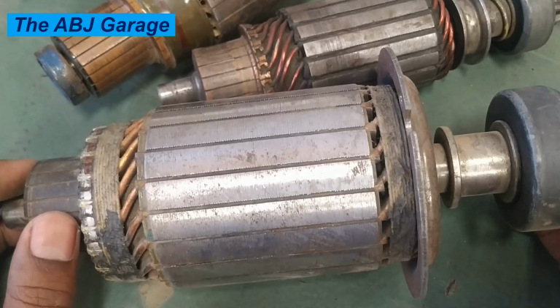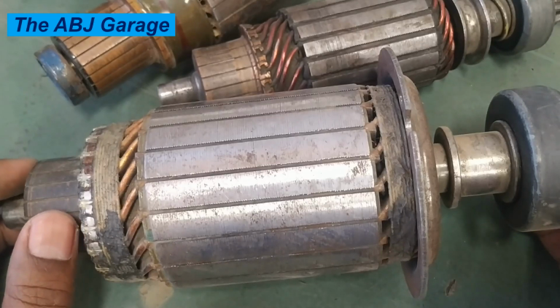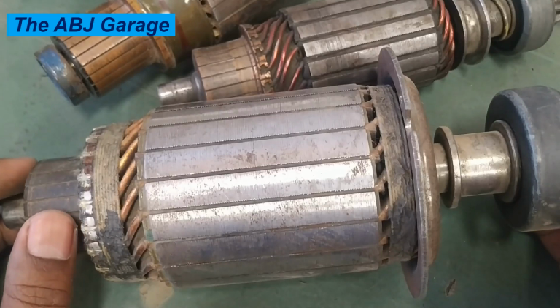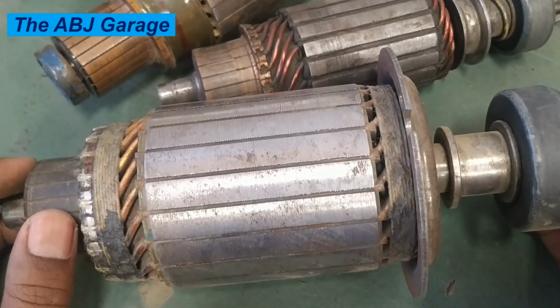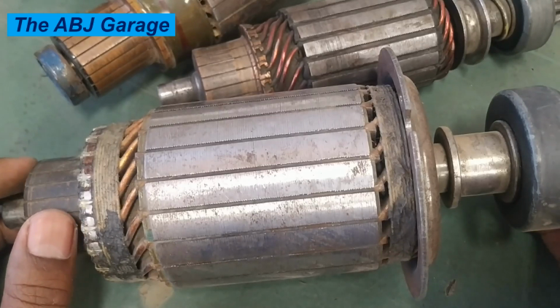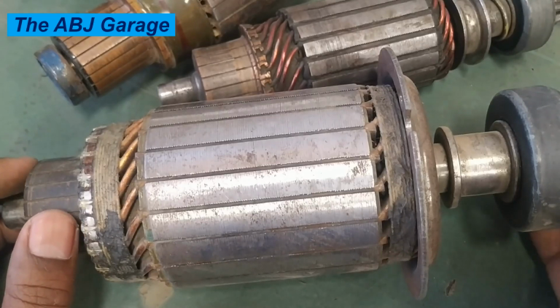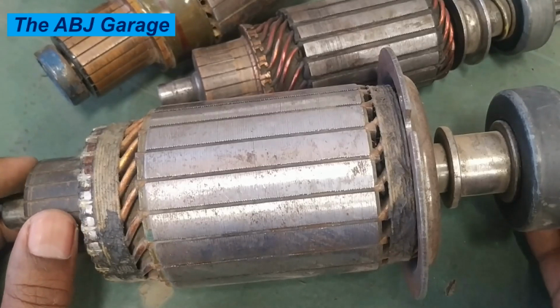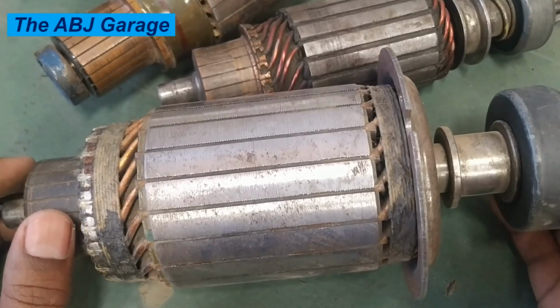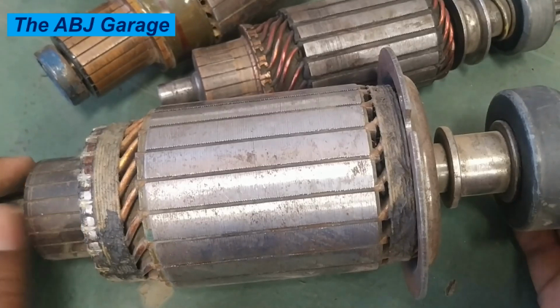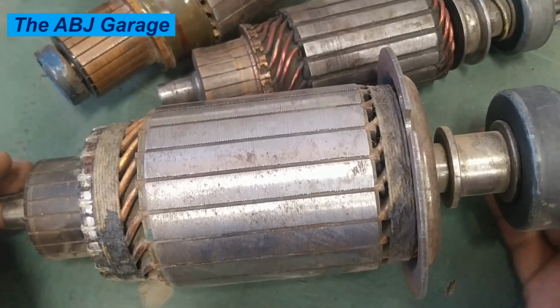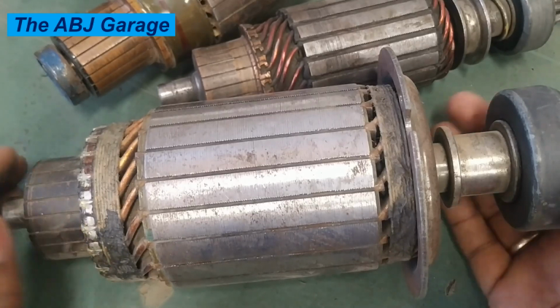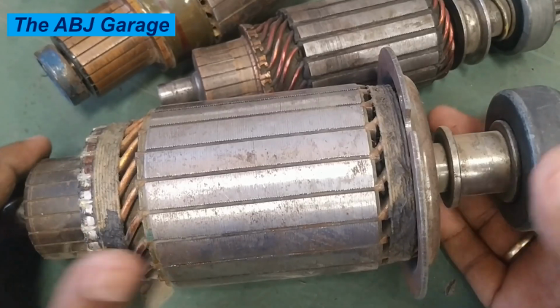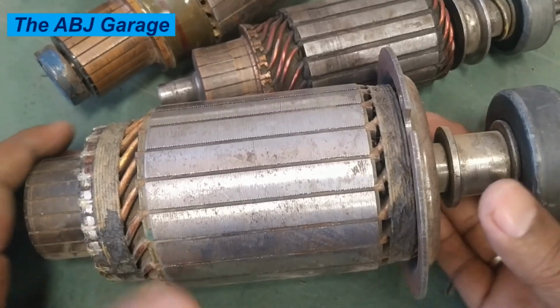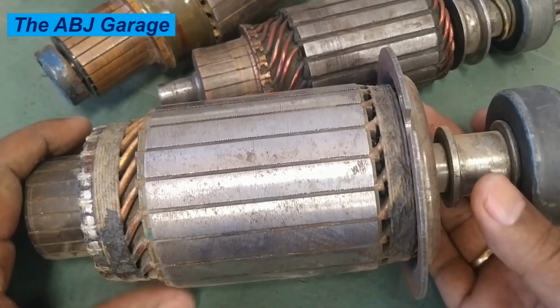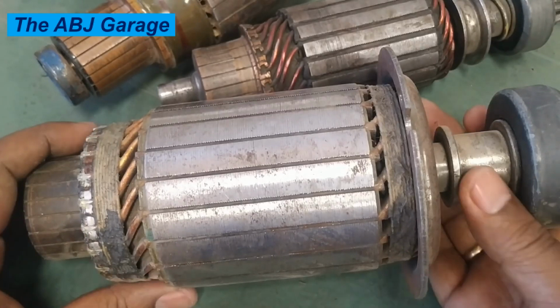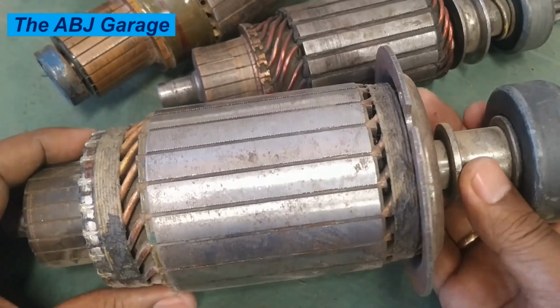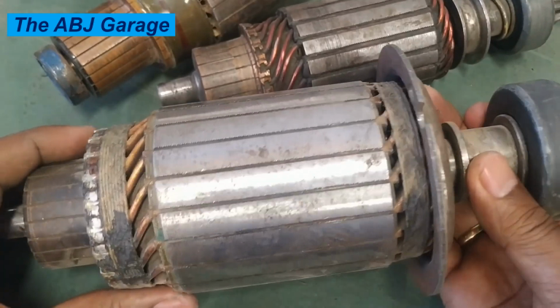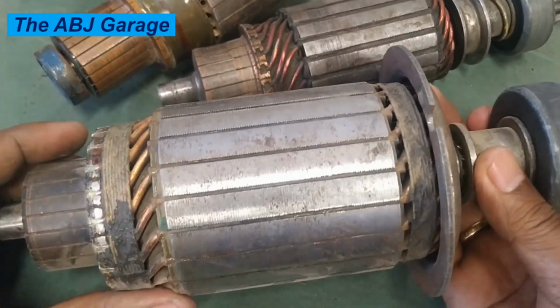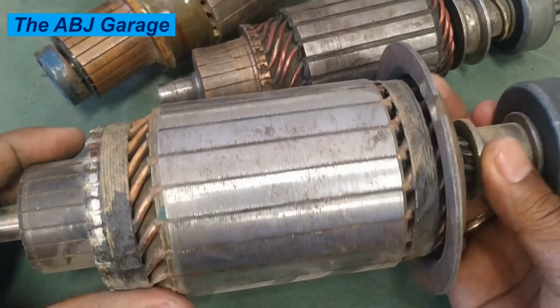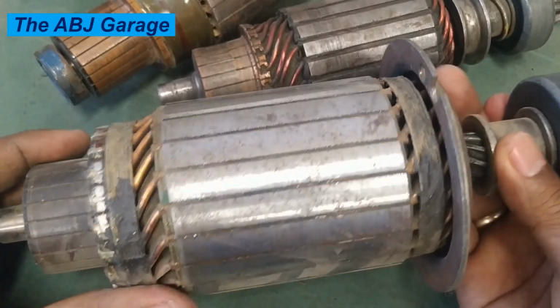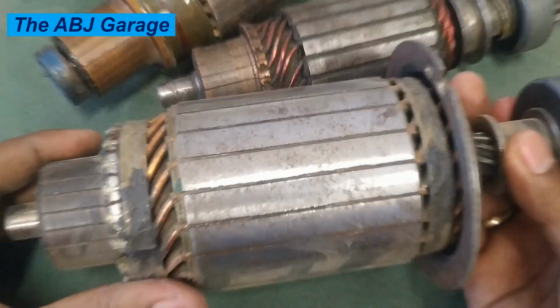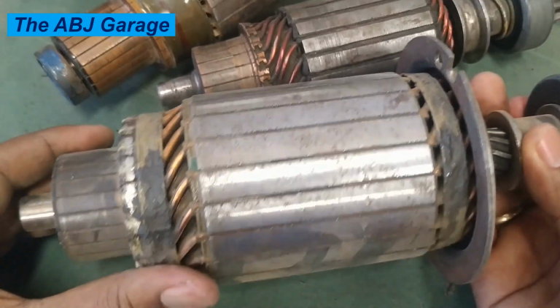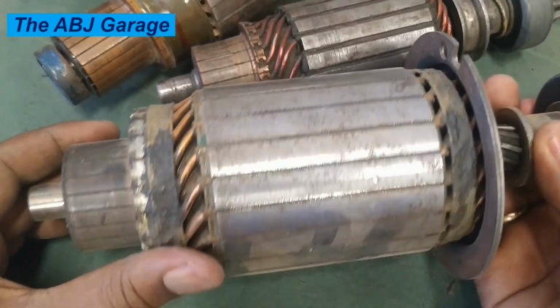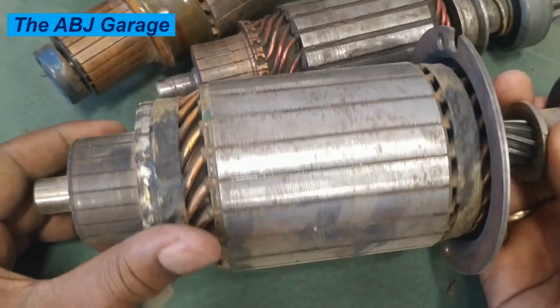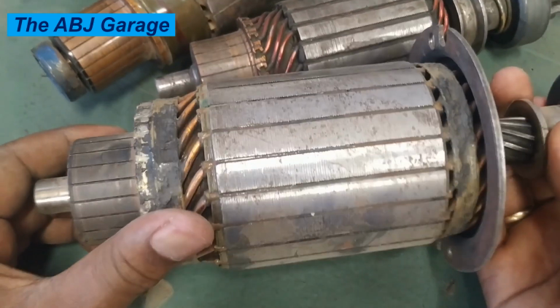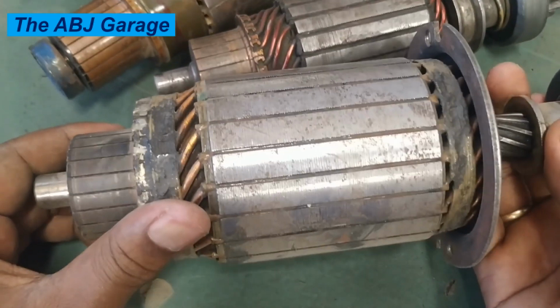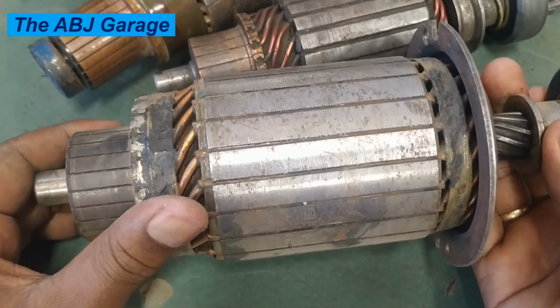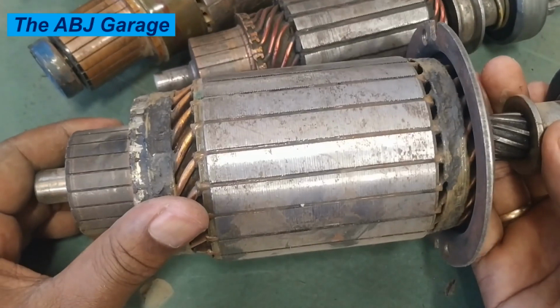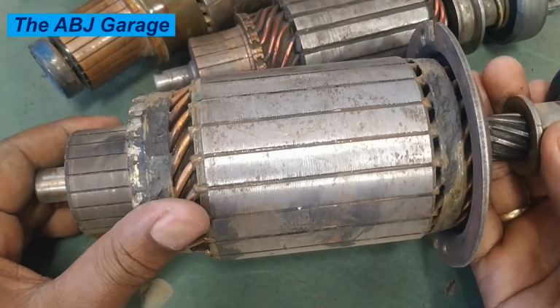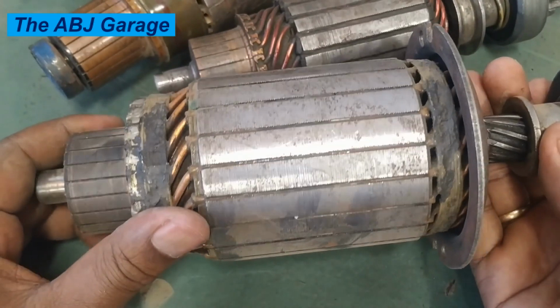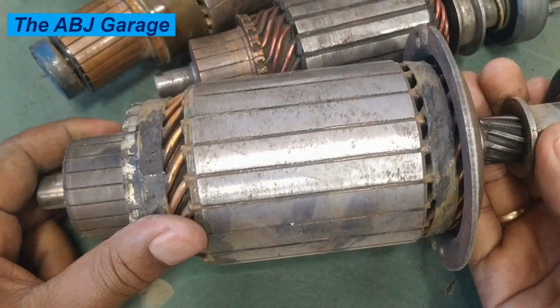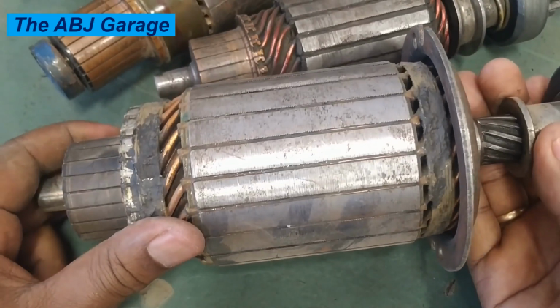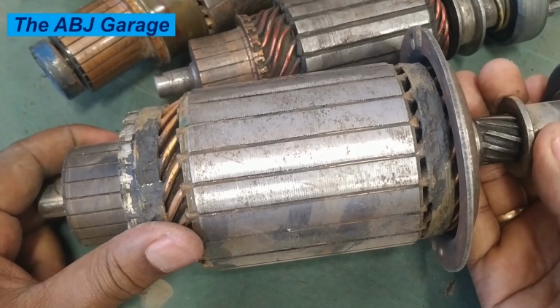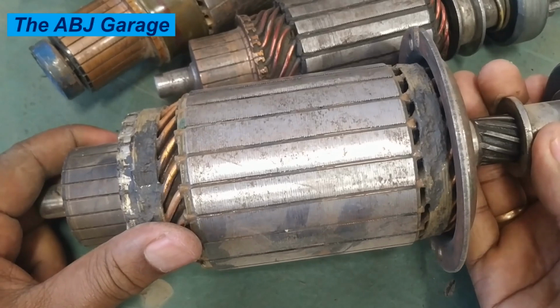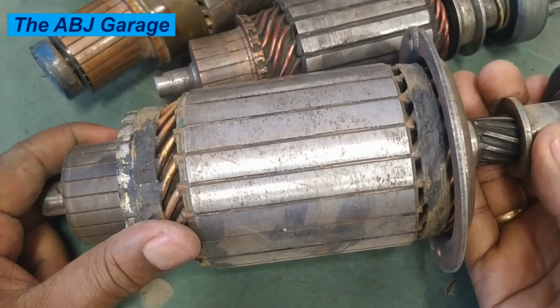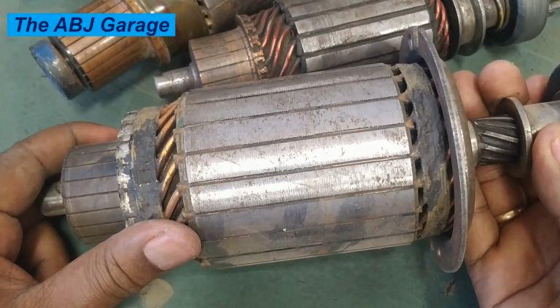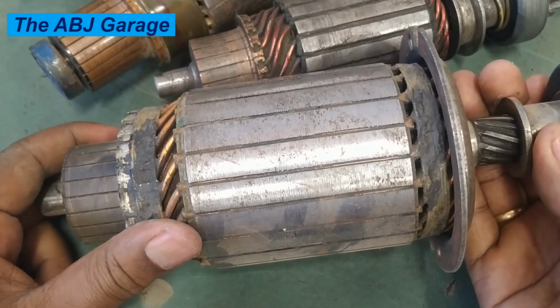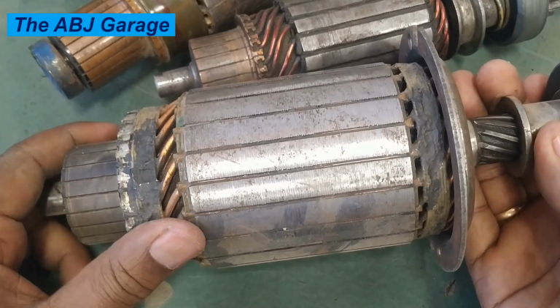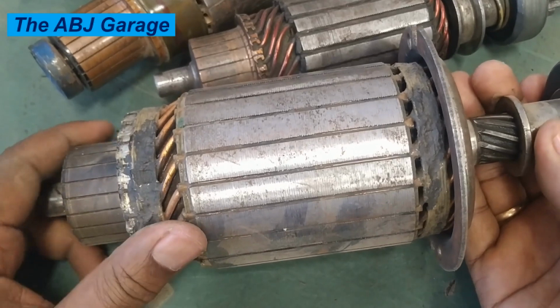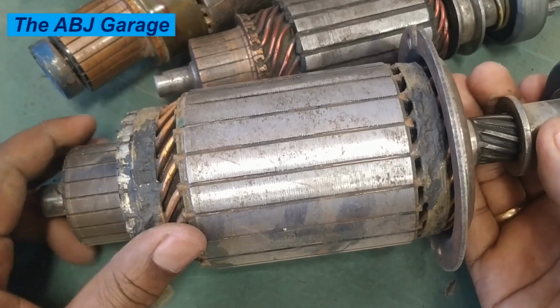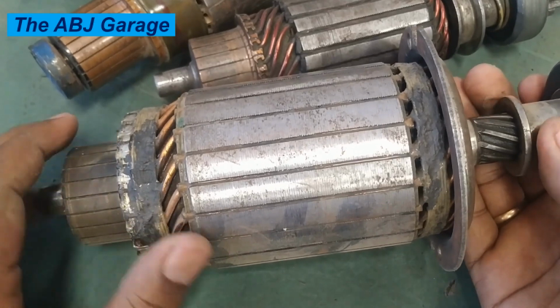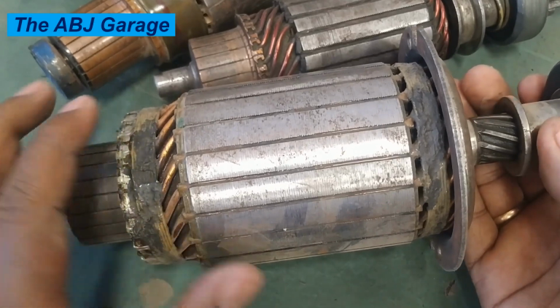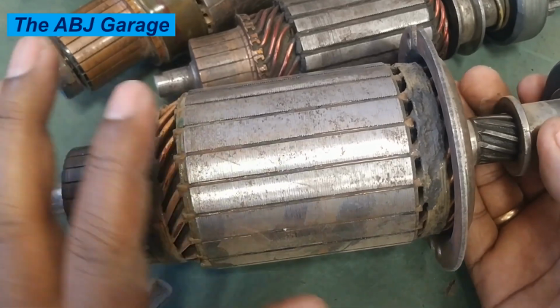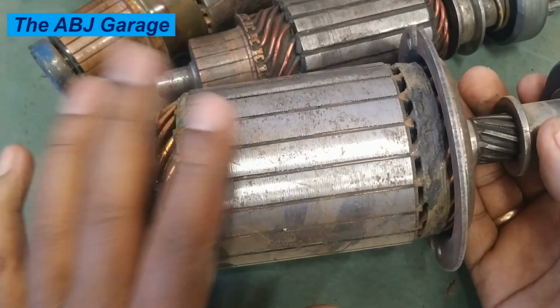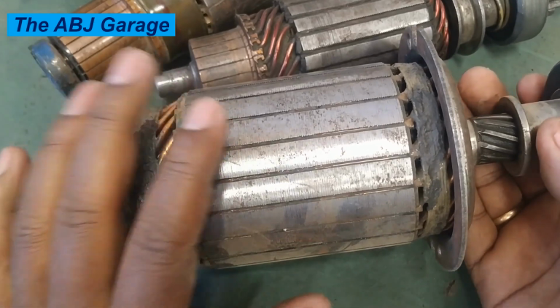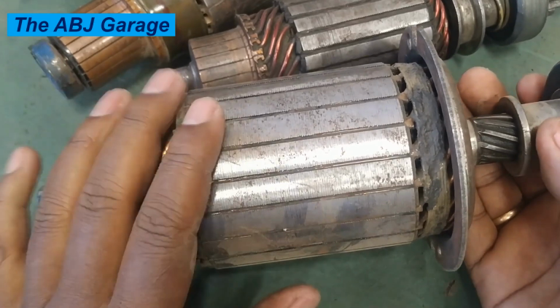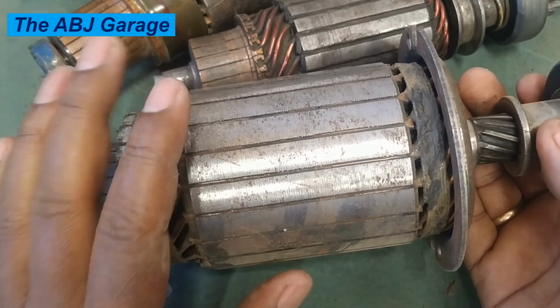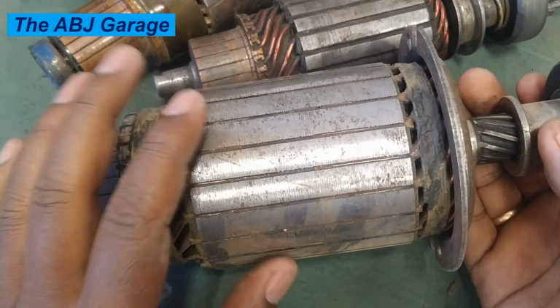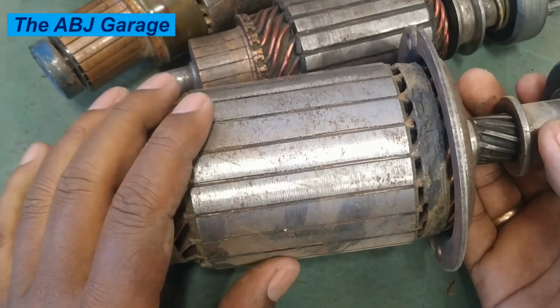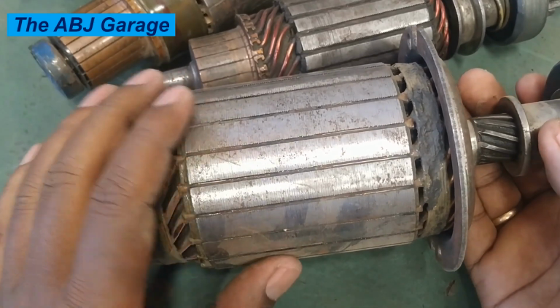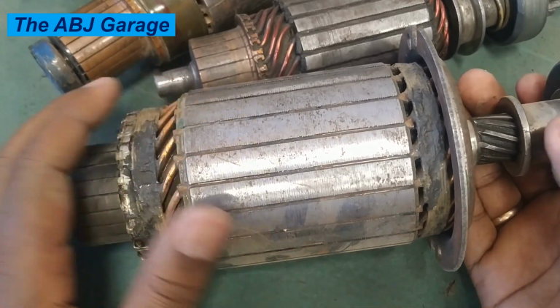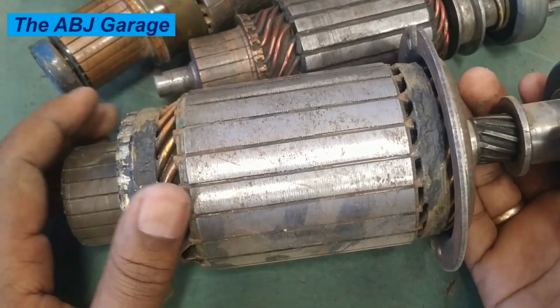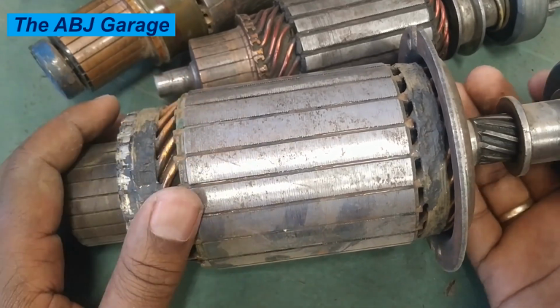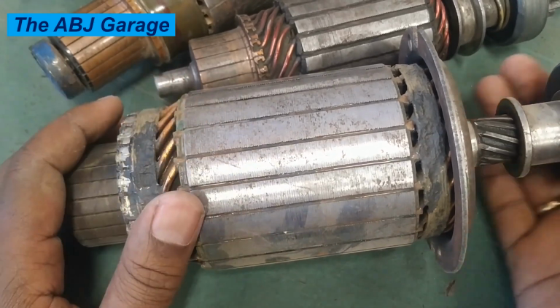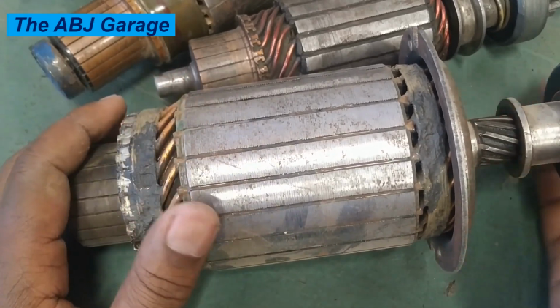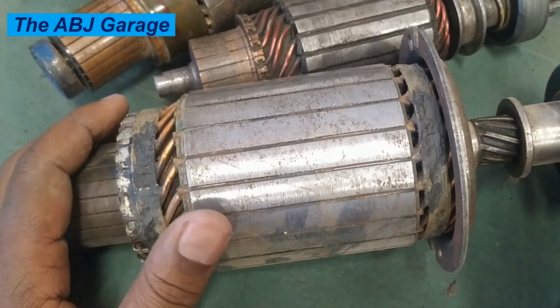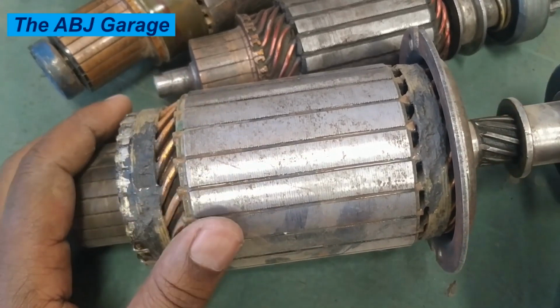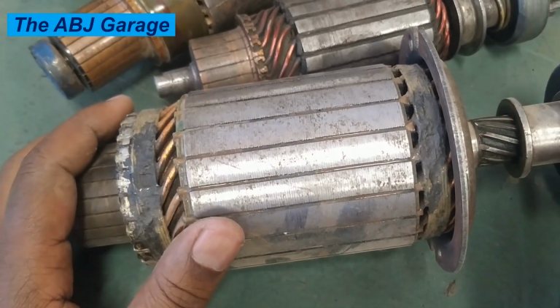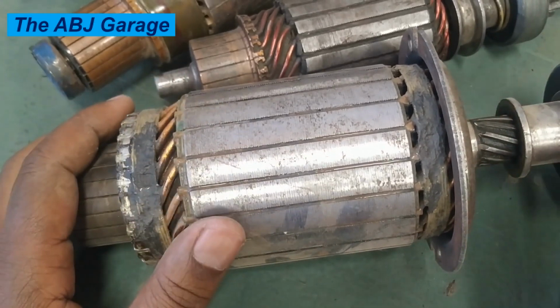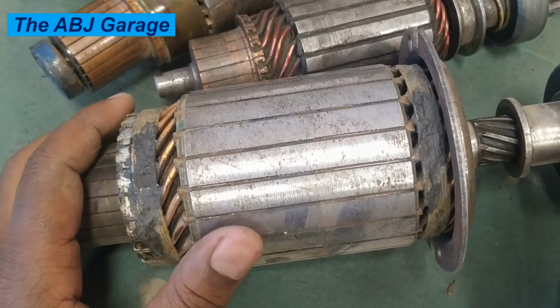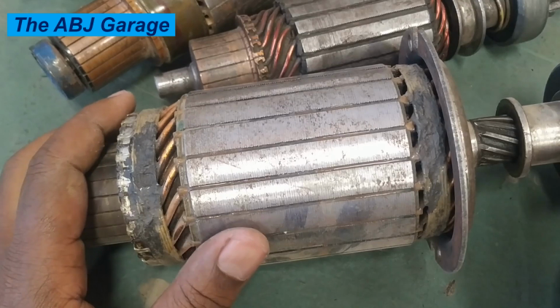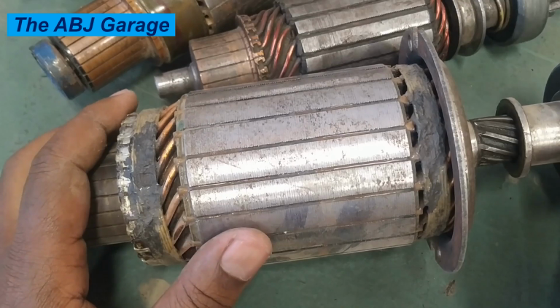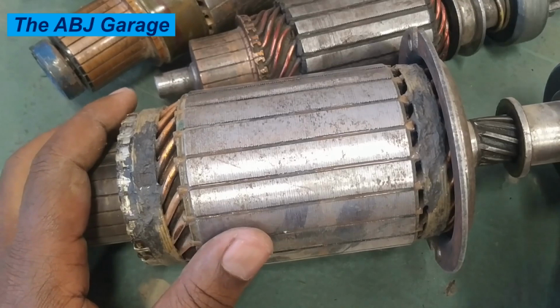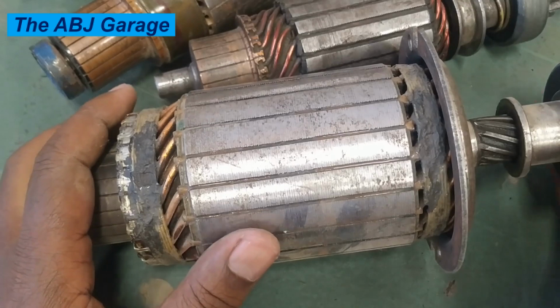Hello, dear viewers. A very warm welcome to our channel. It's very good to have you here. In this video, we are going to have a look at some of the top things that can damage your starter motor armature.